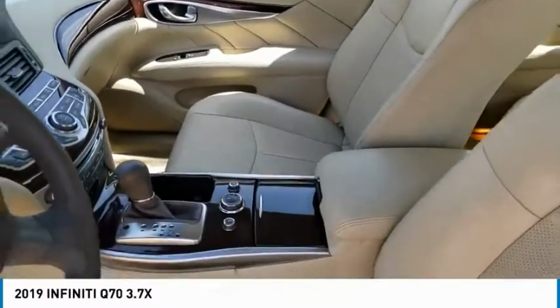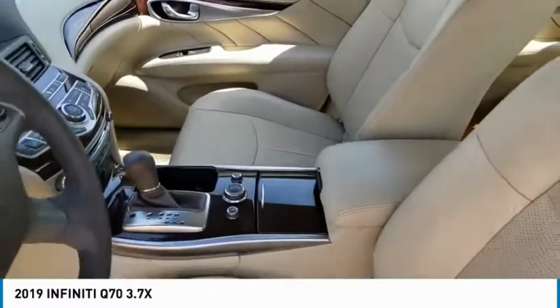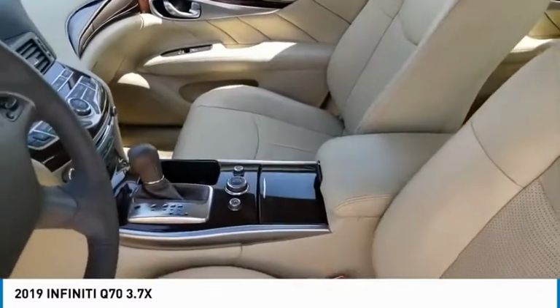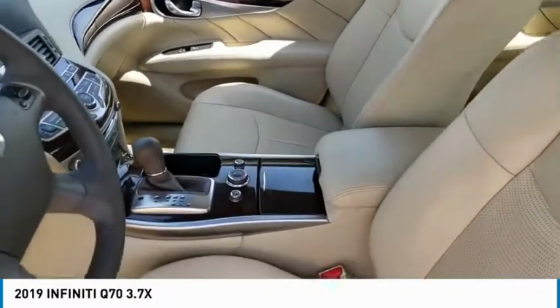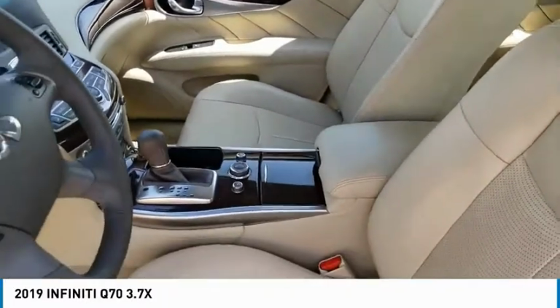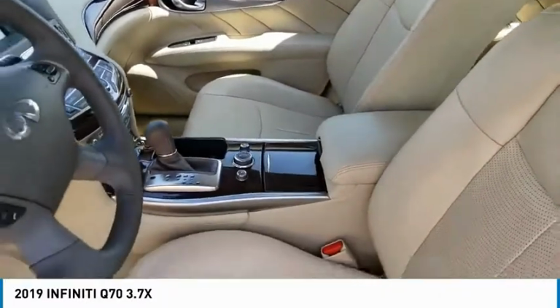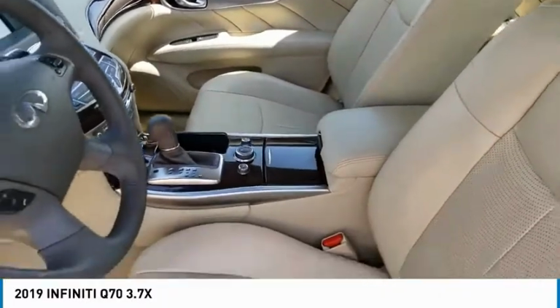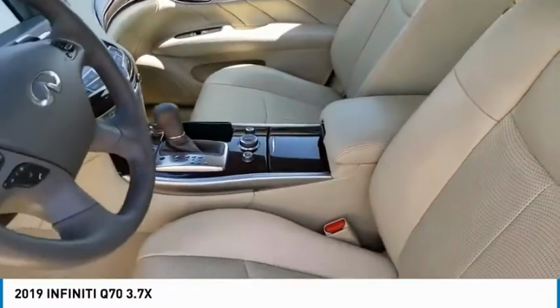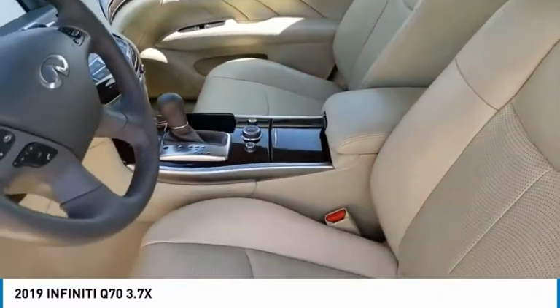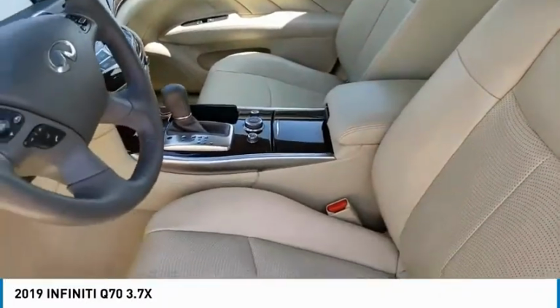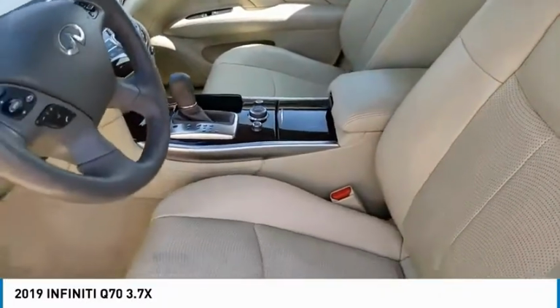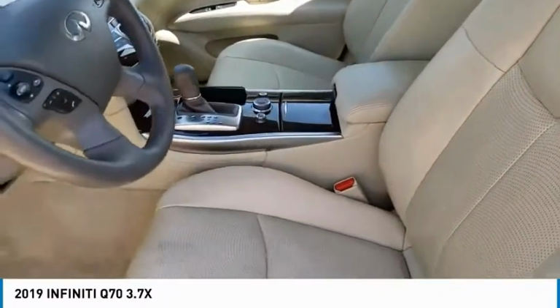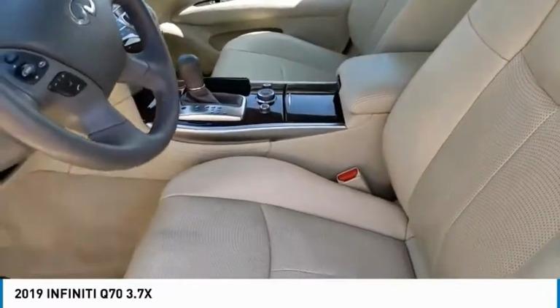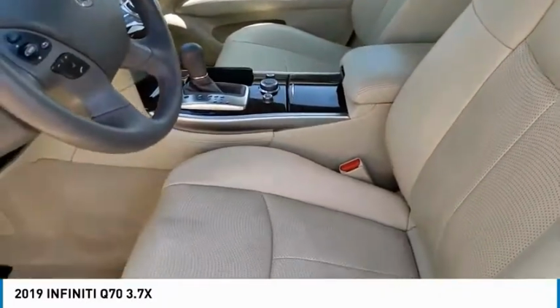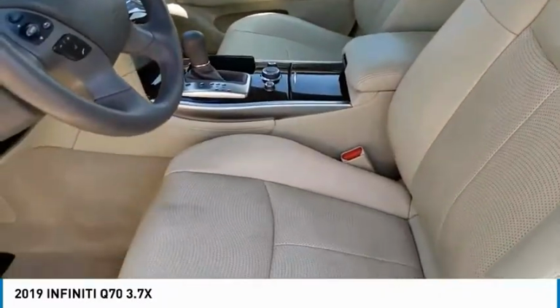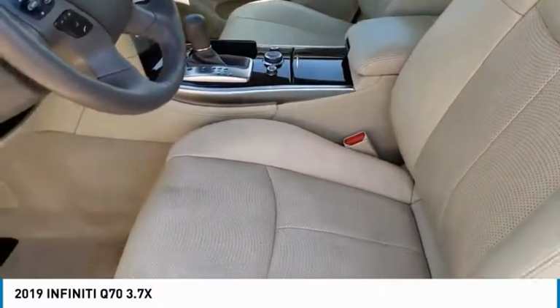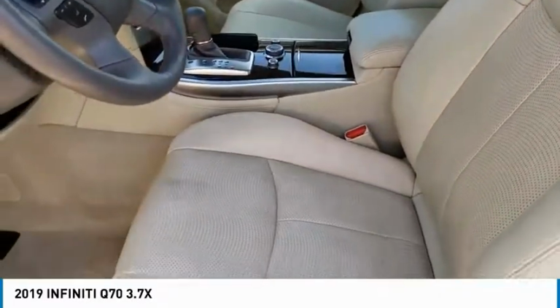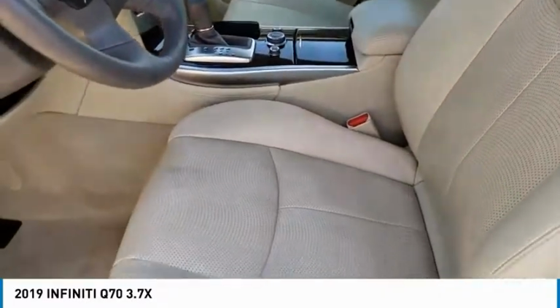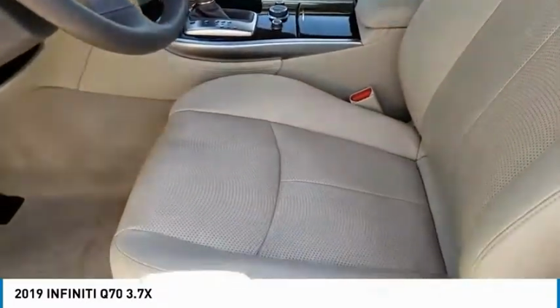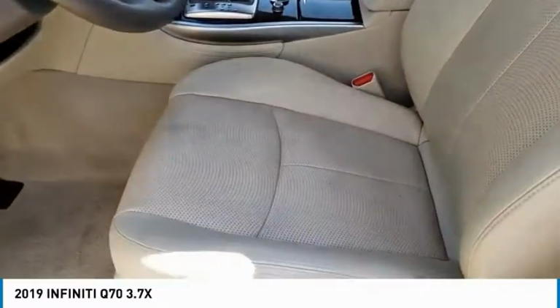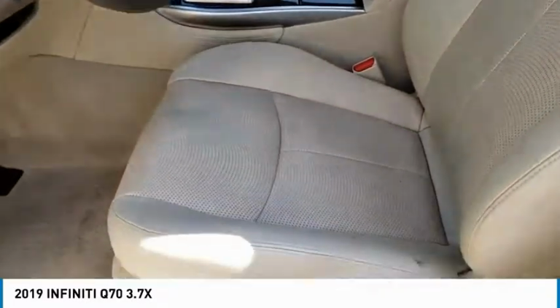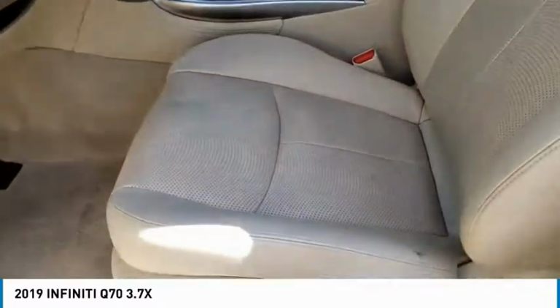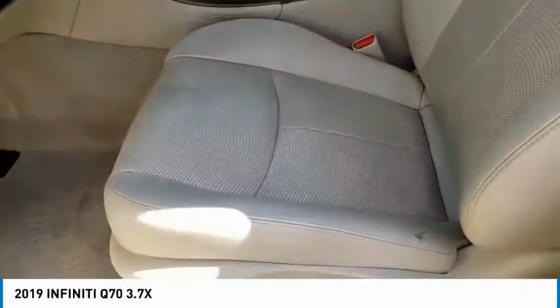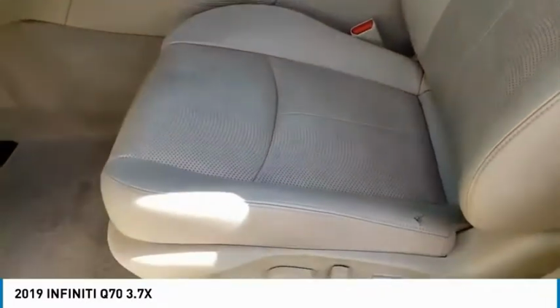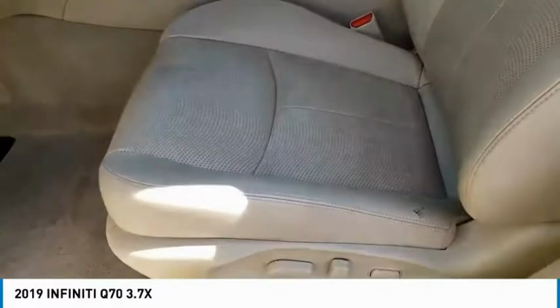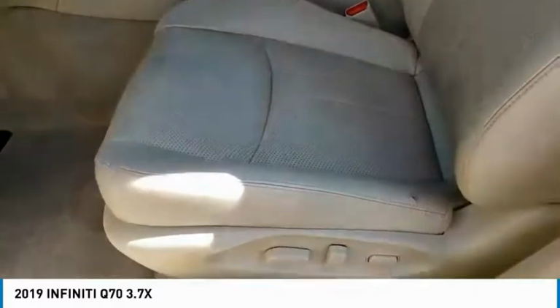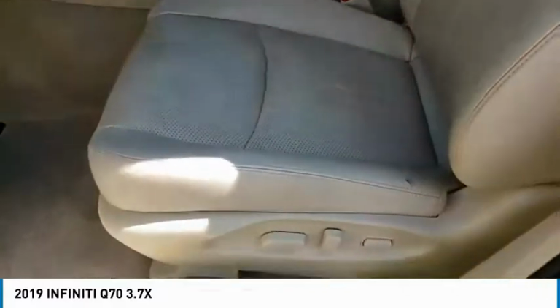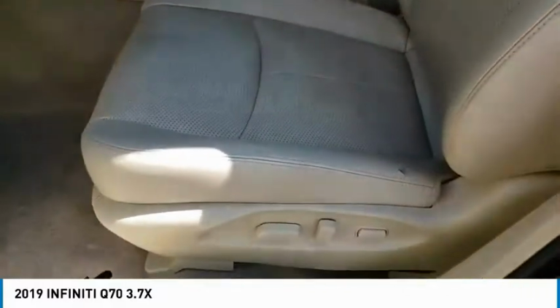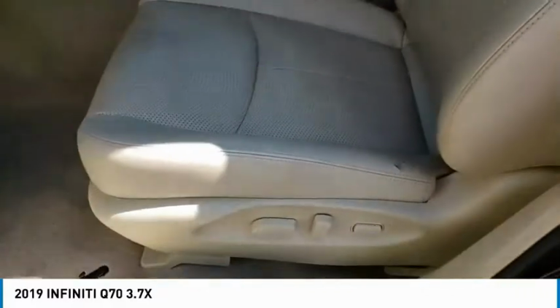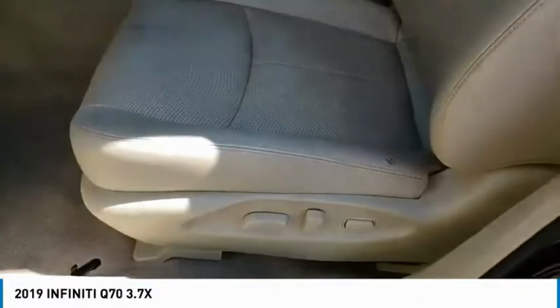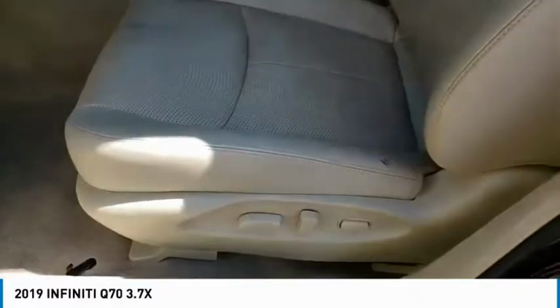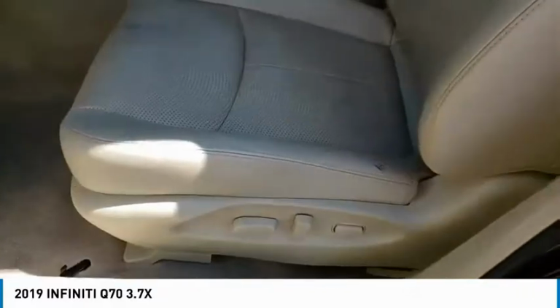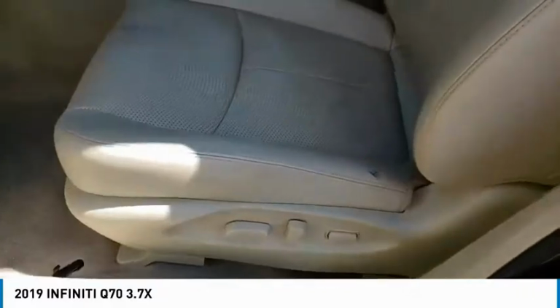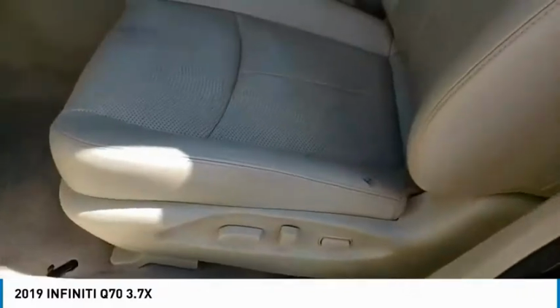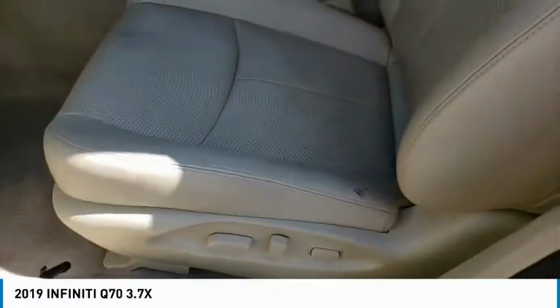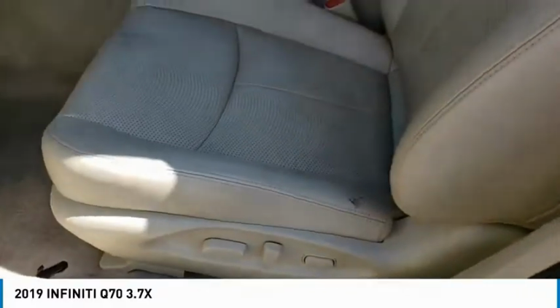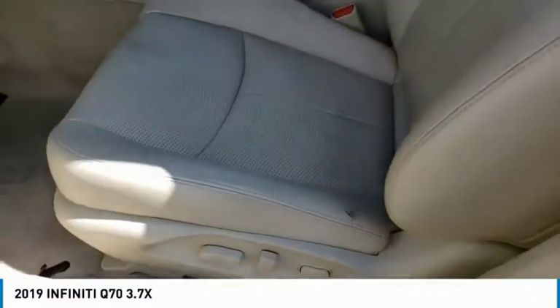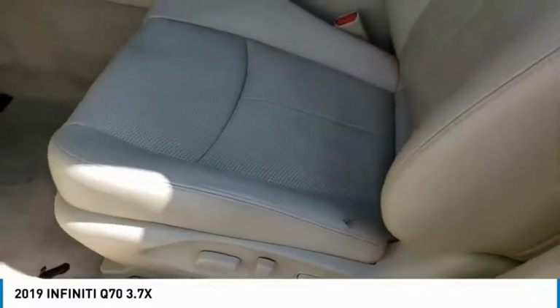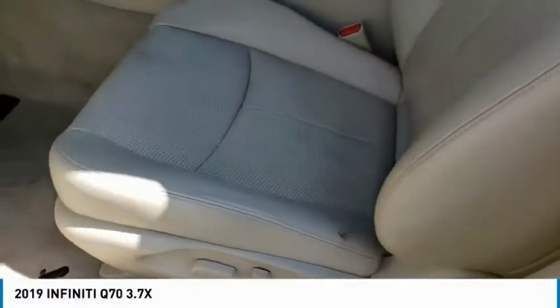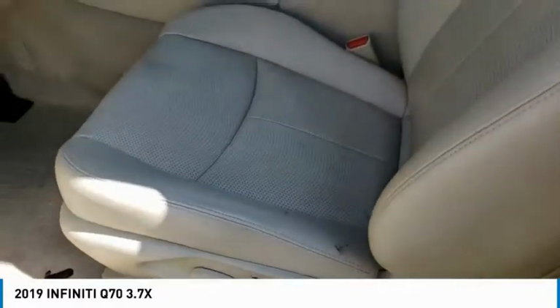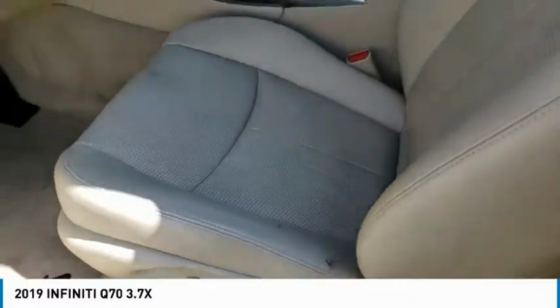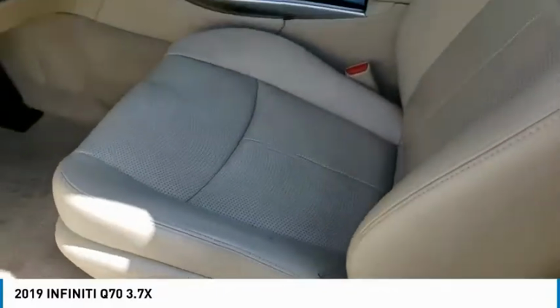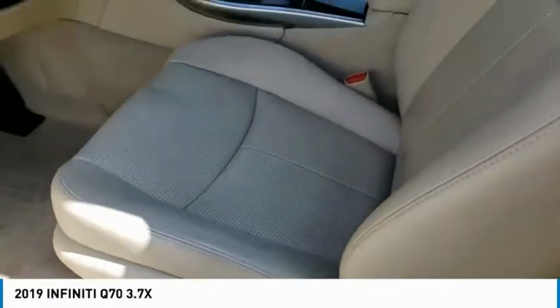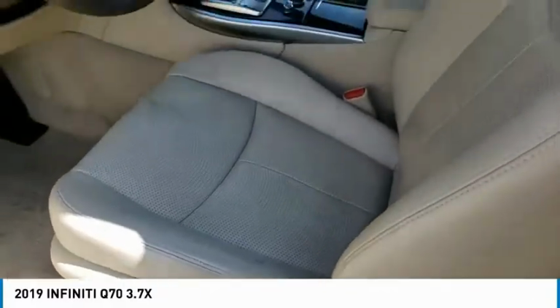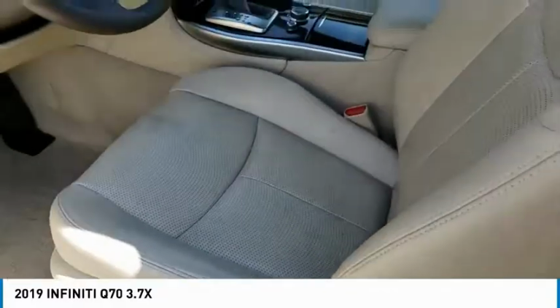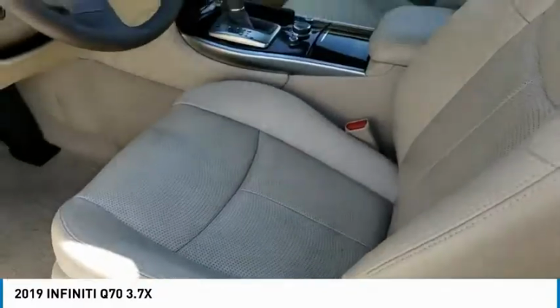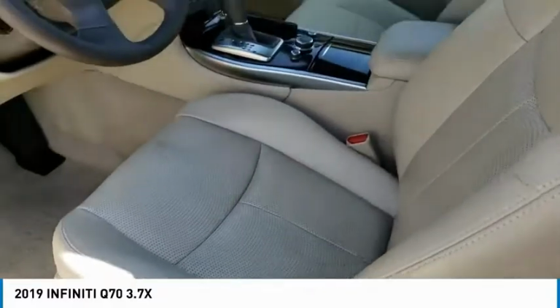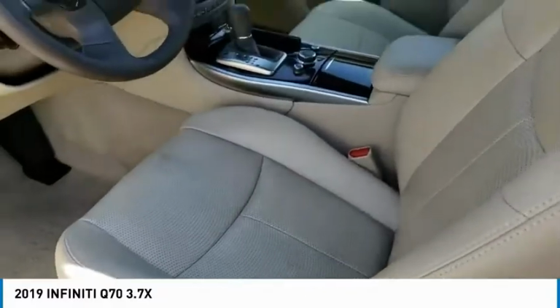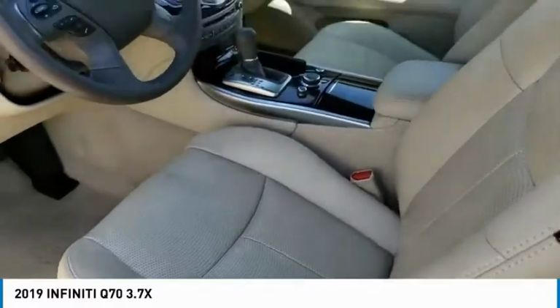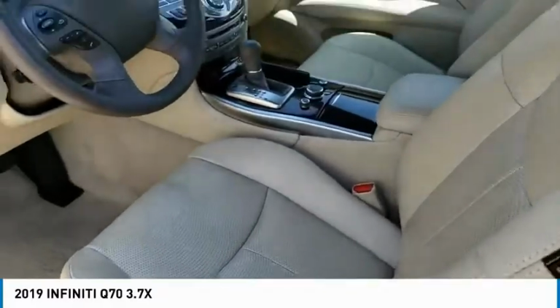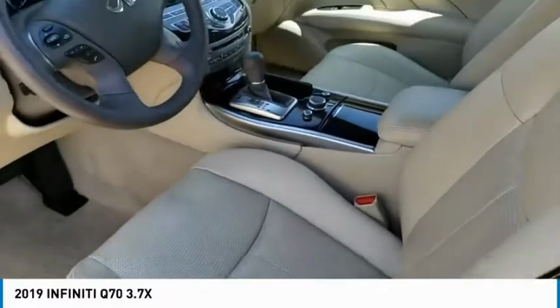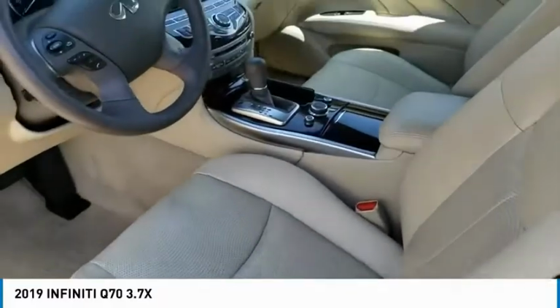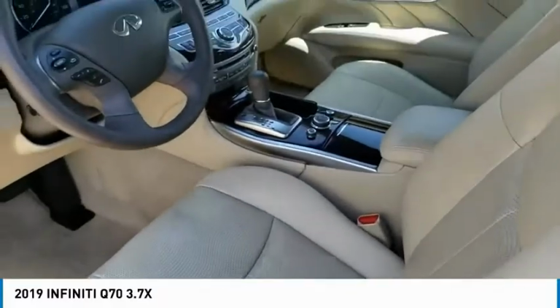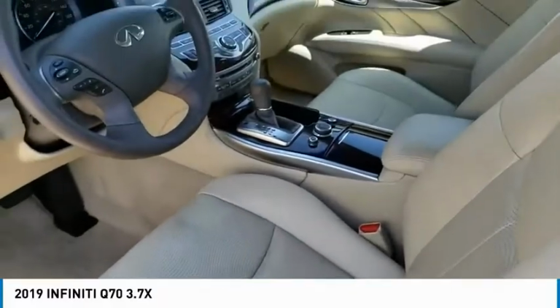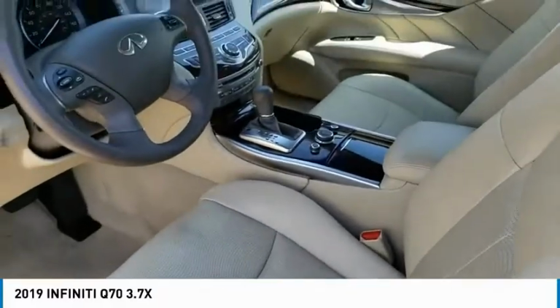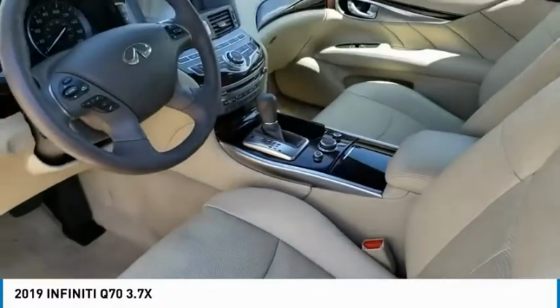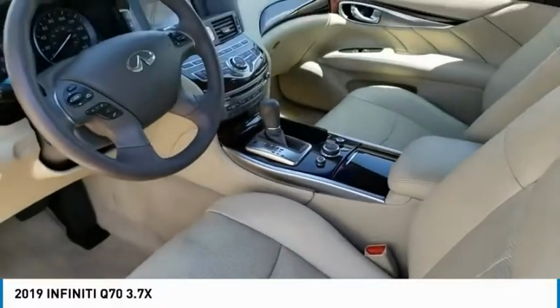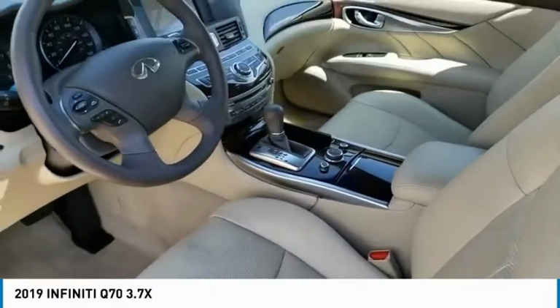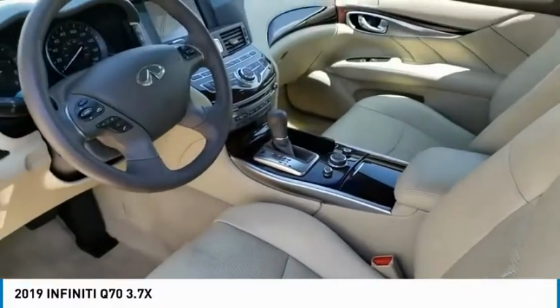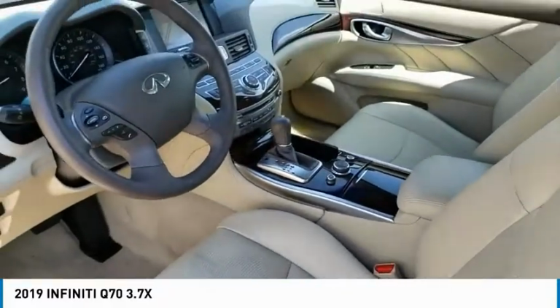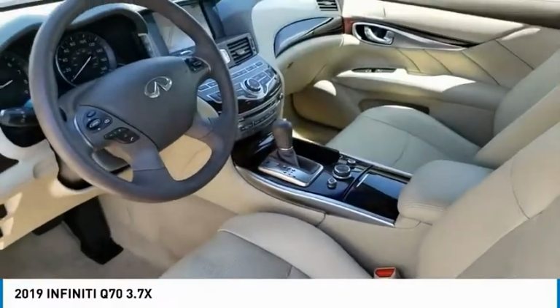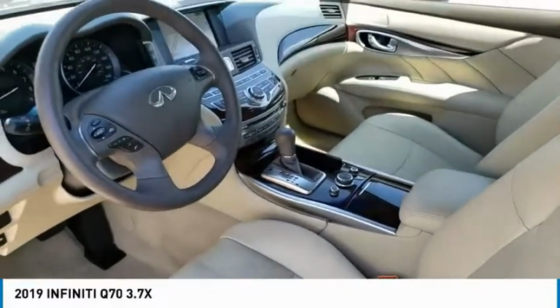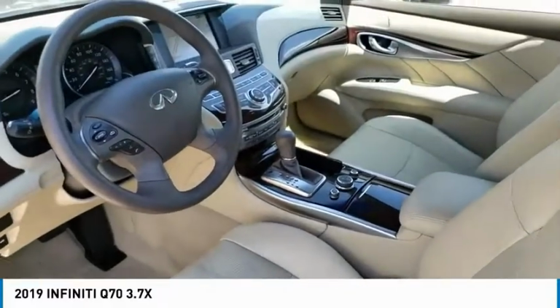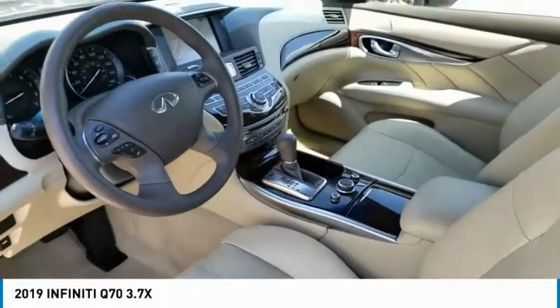Ventilated front seats, rain sensing wipers, speed control, power moonroof, four-wheel disc brakes.